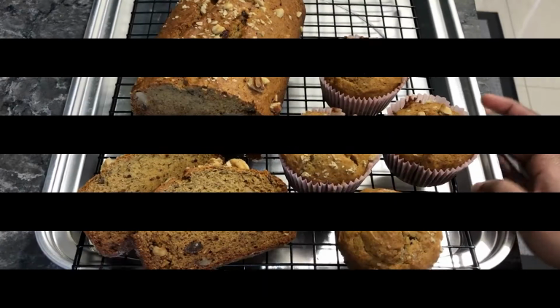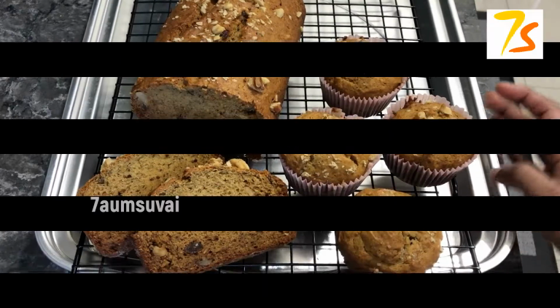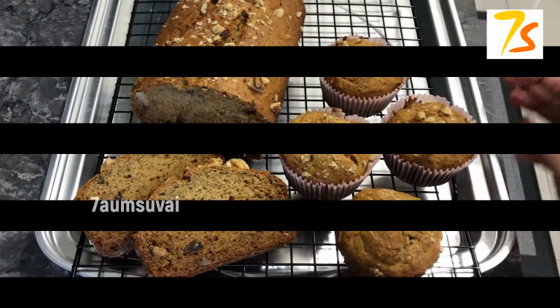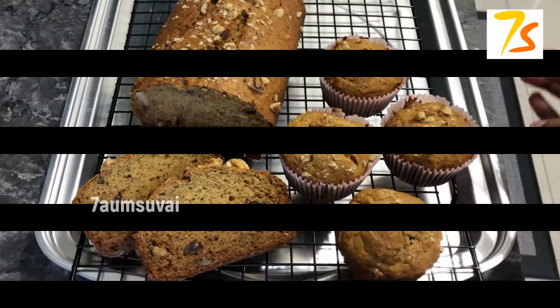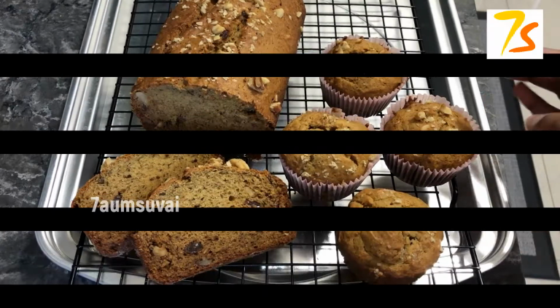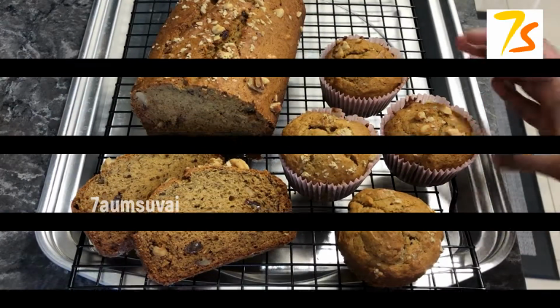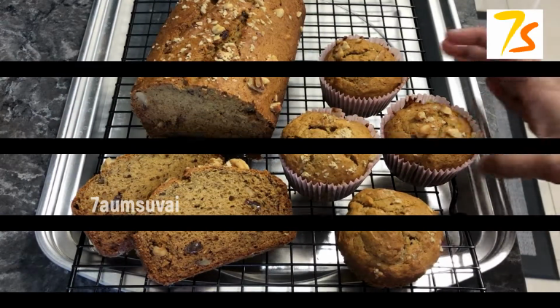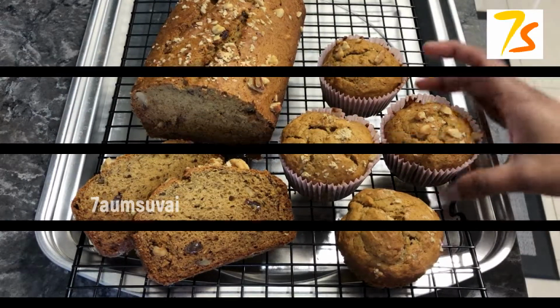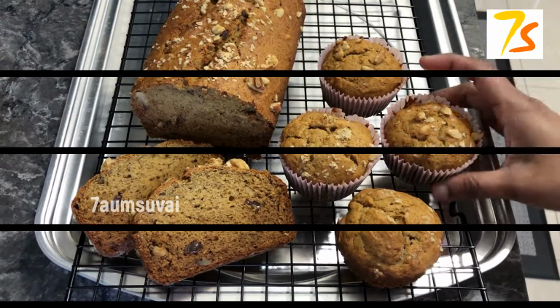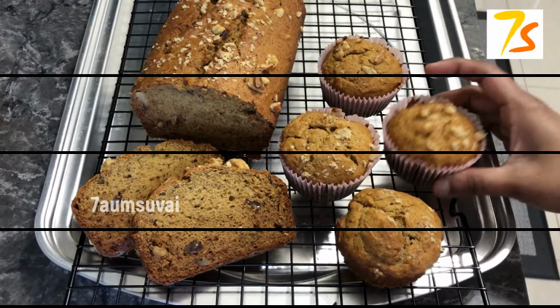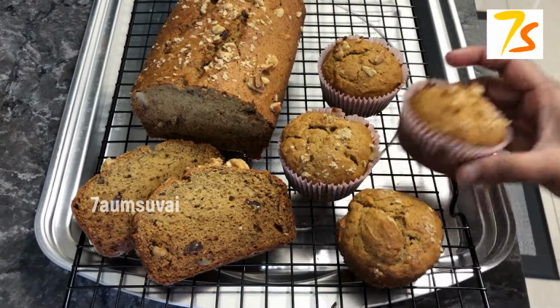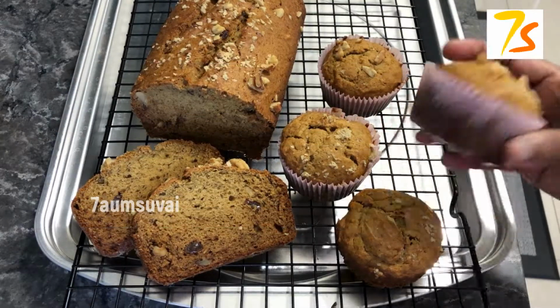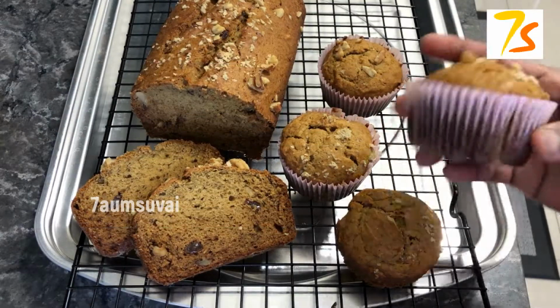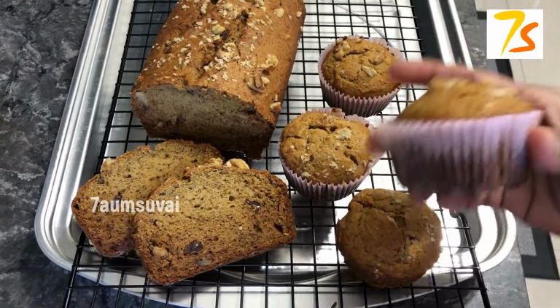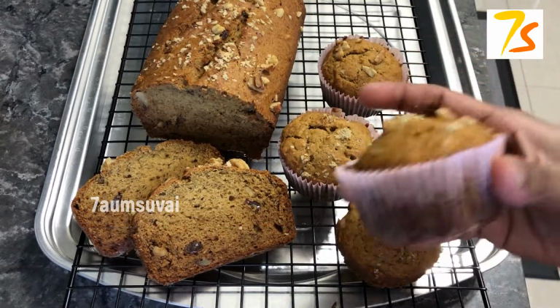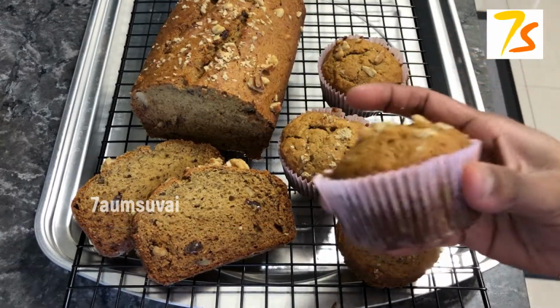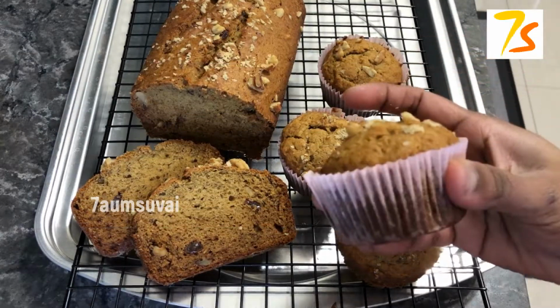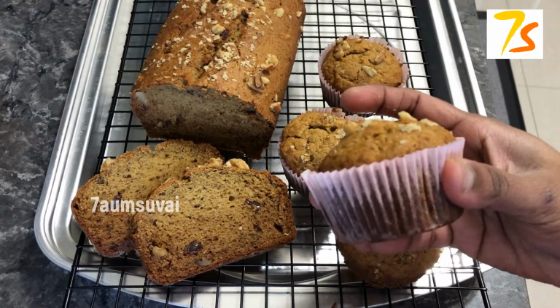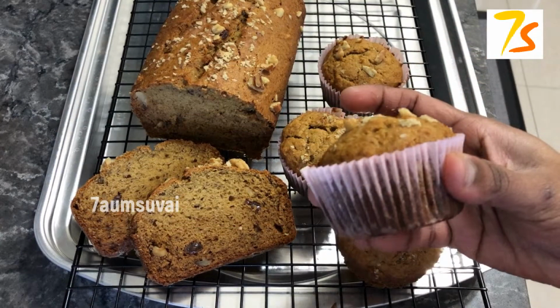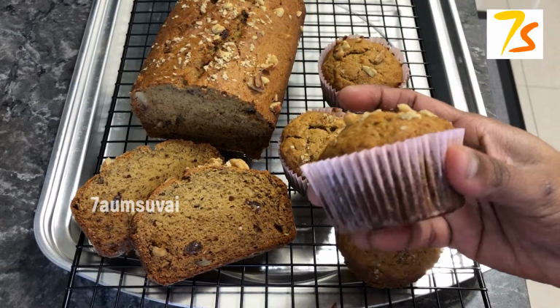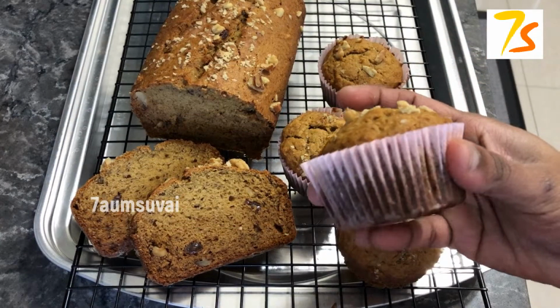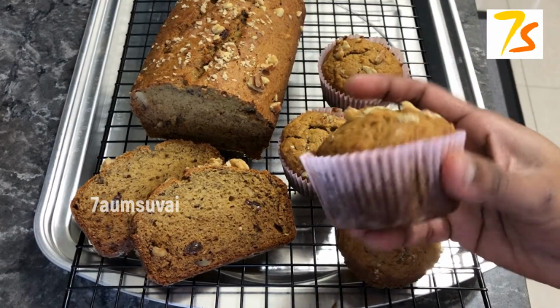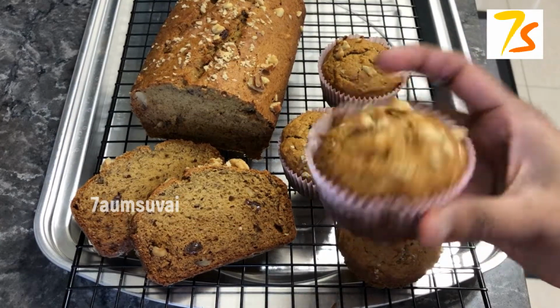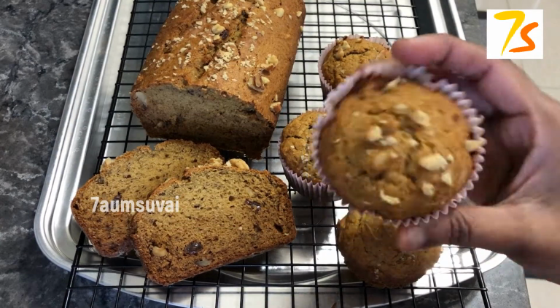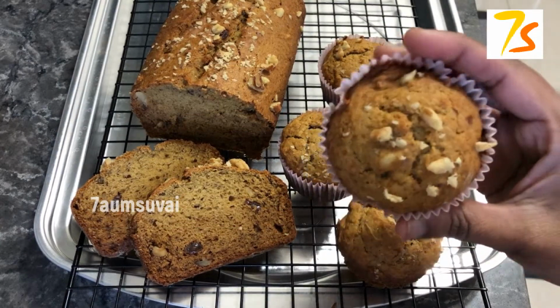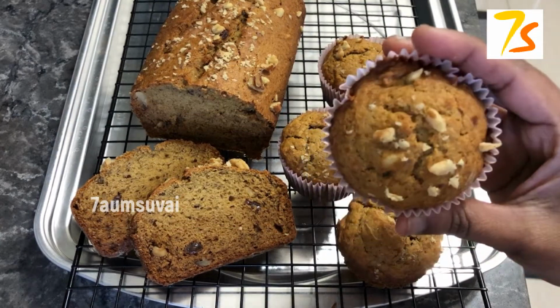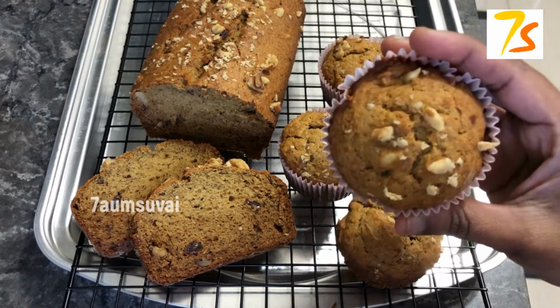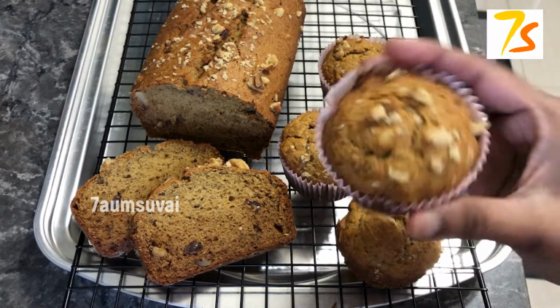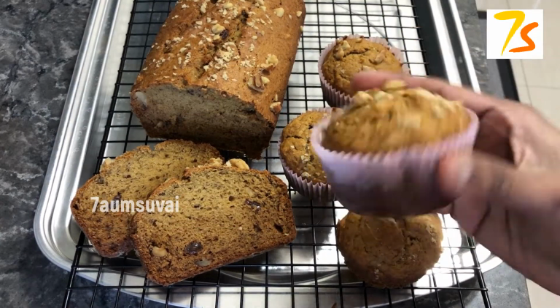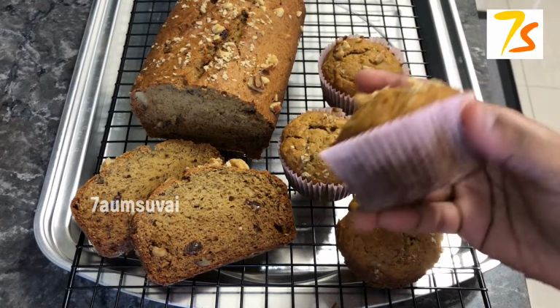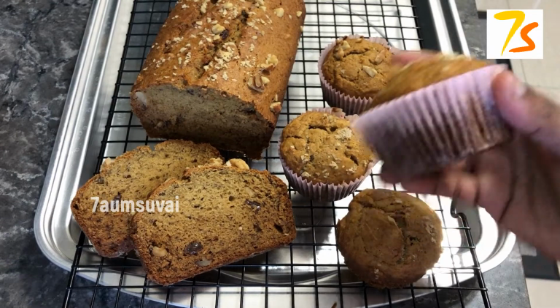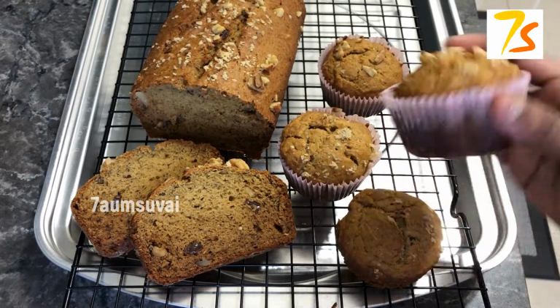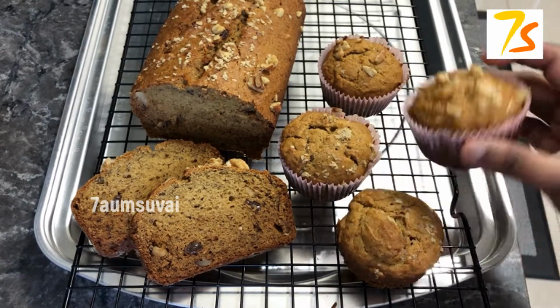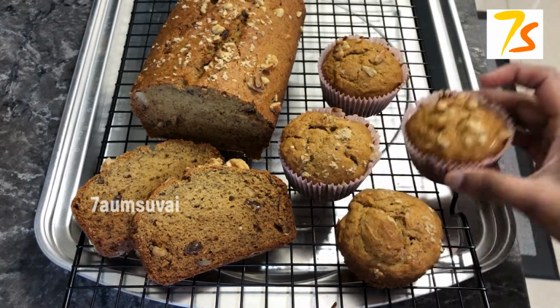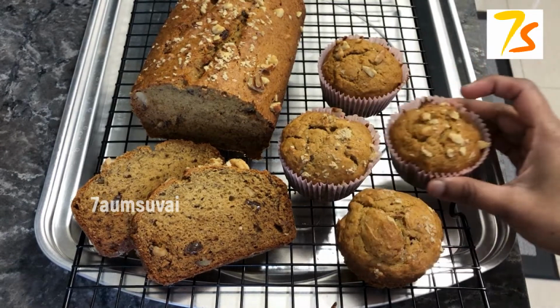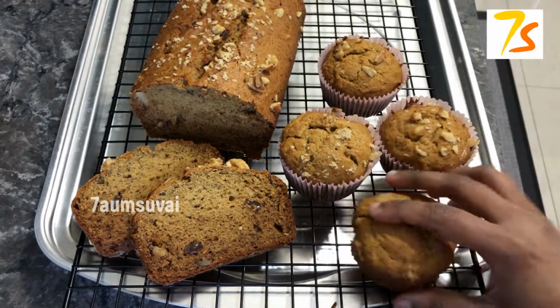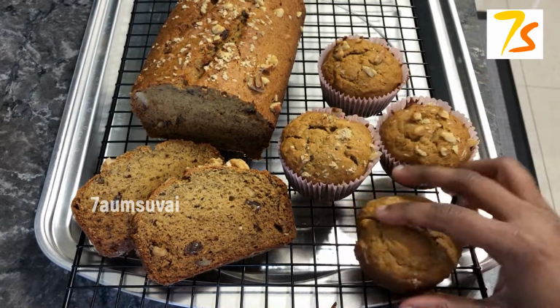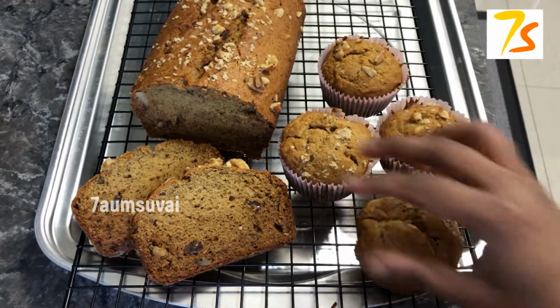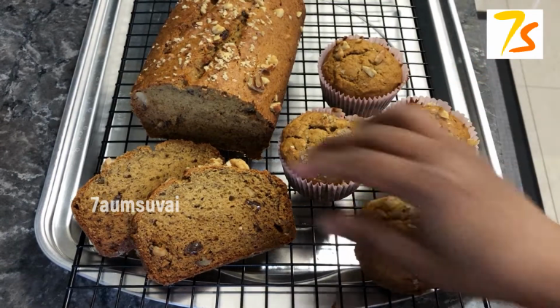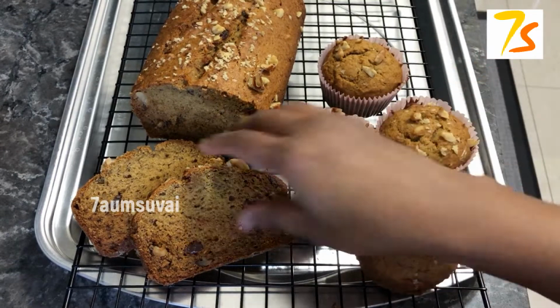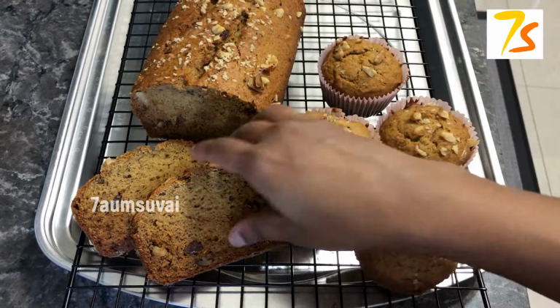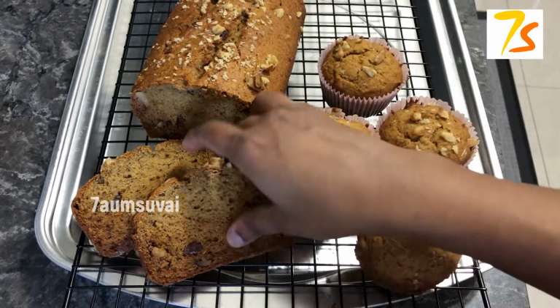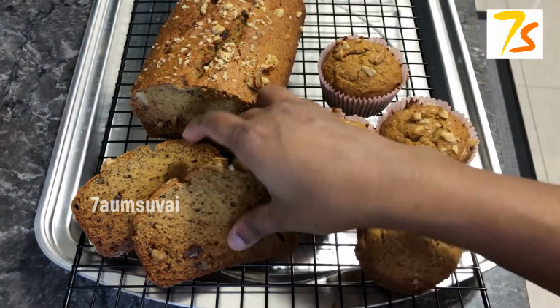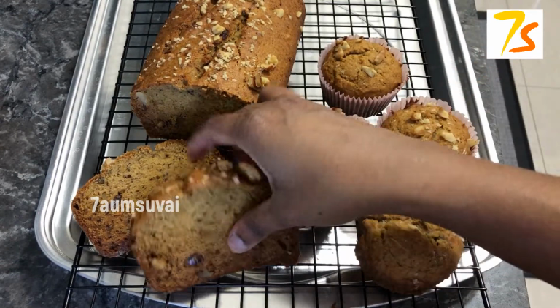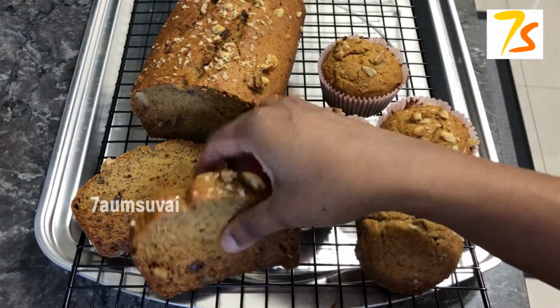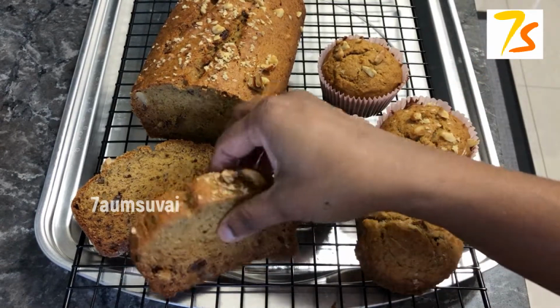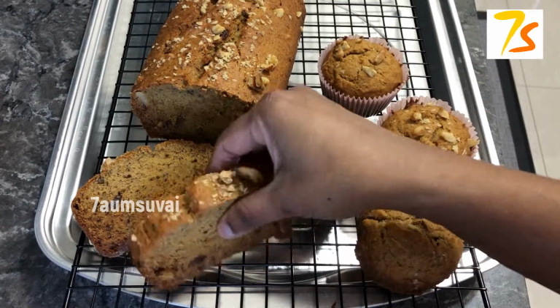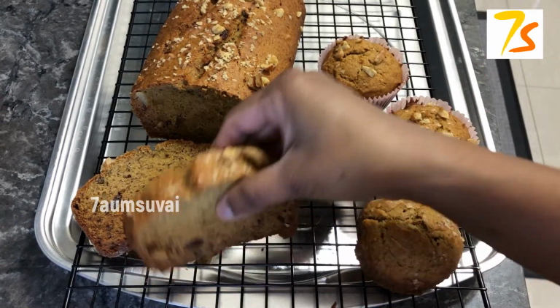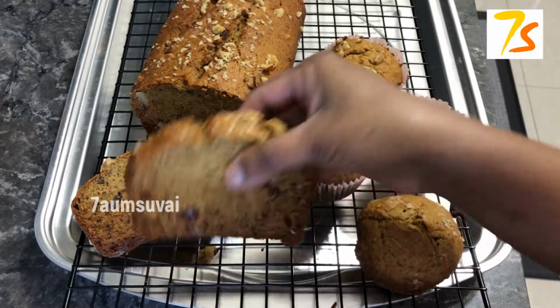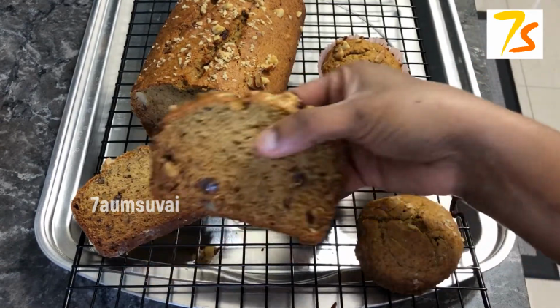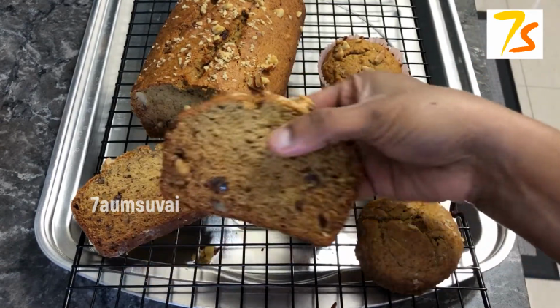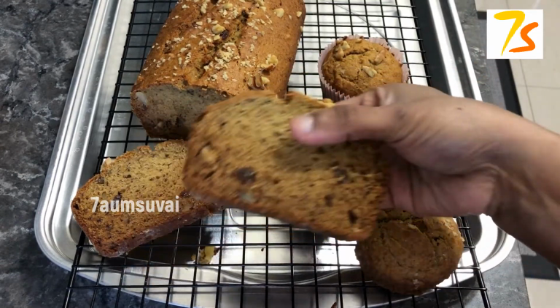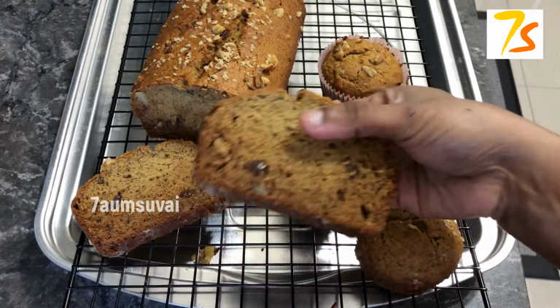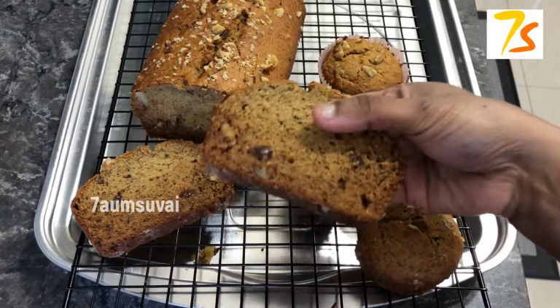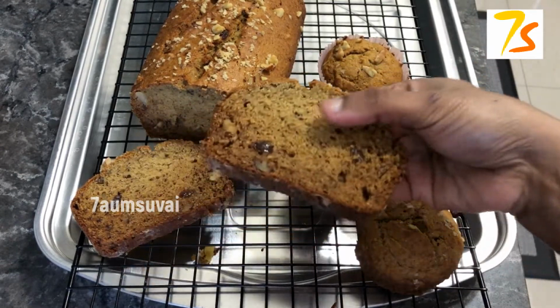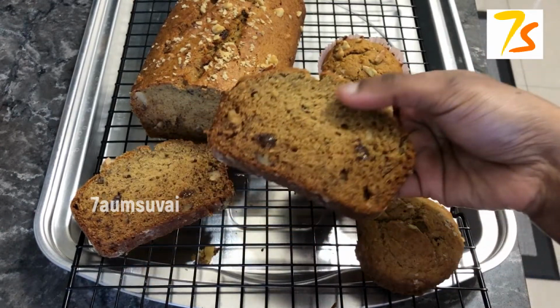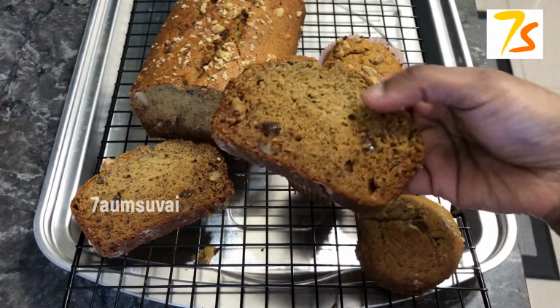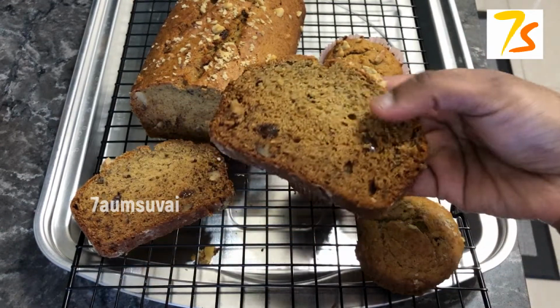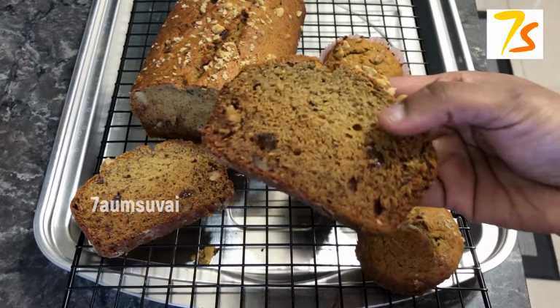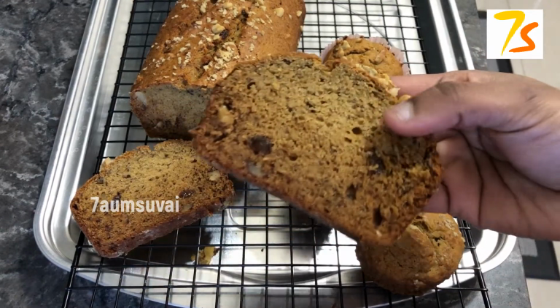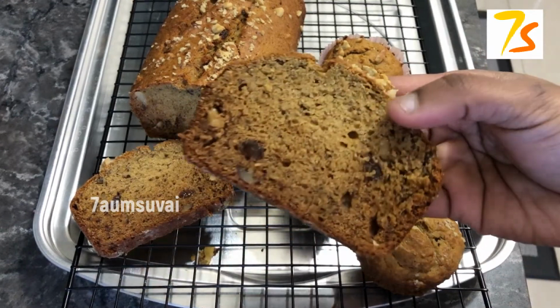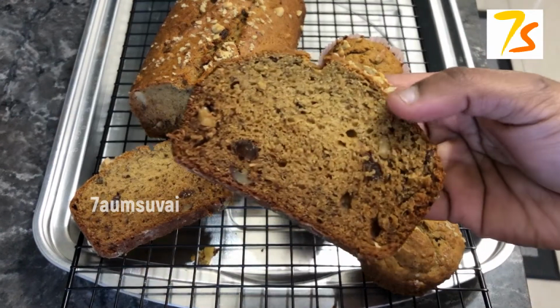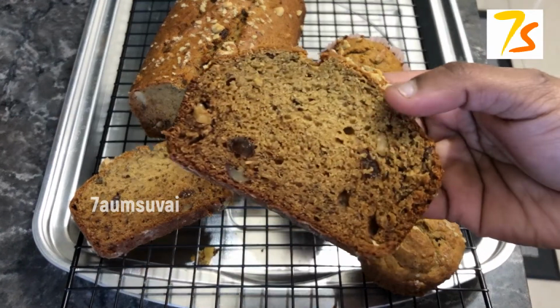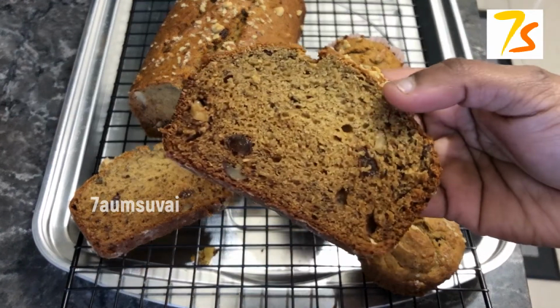Hello friends, welcome to ELAMSOY. In our channel, let's talk about banana bread recipe.